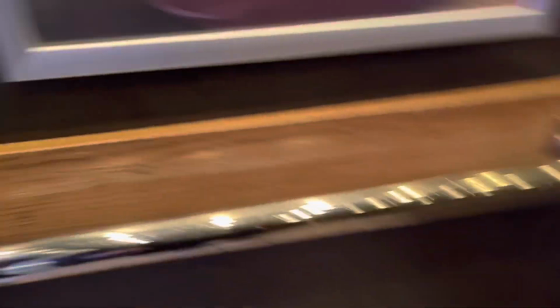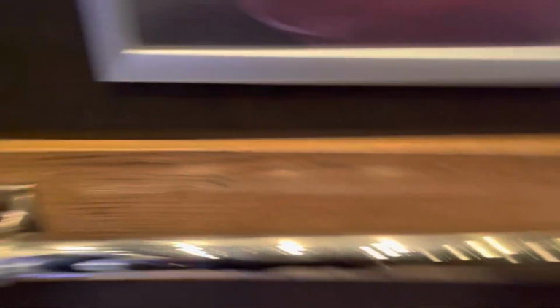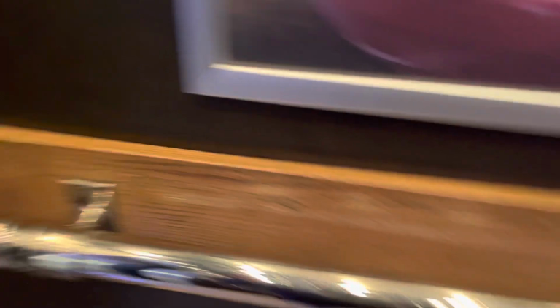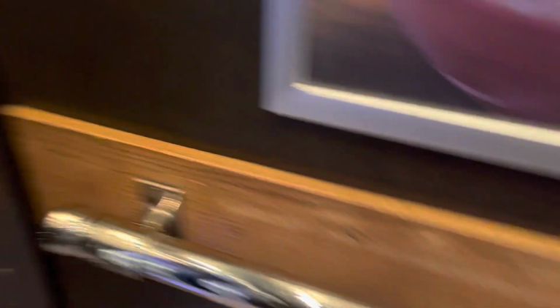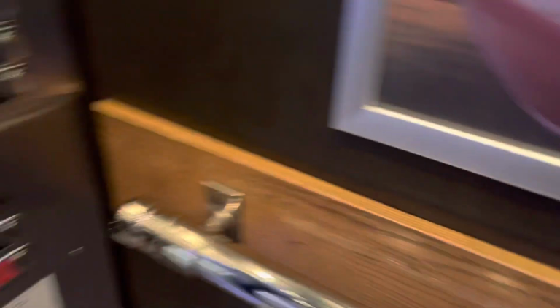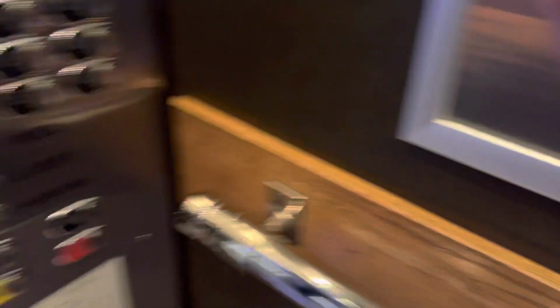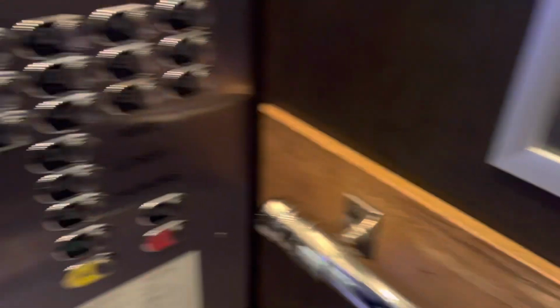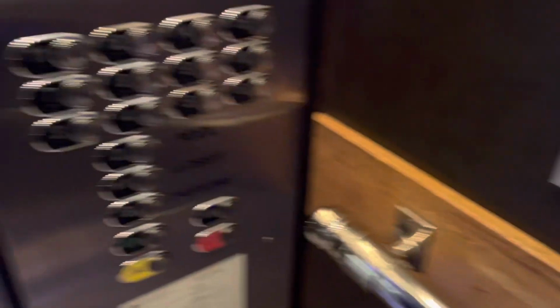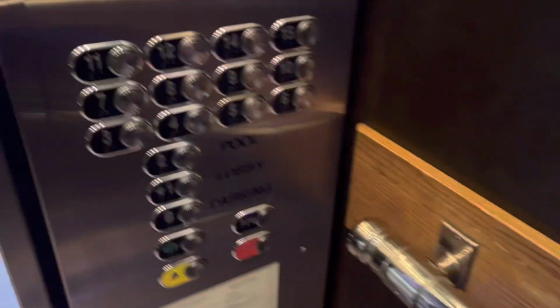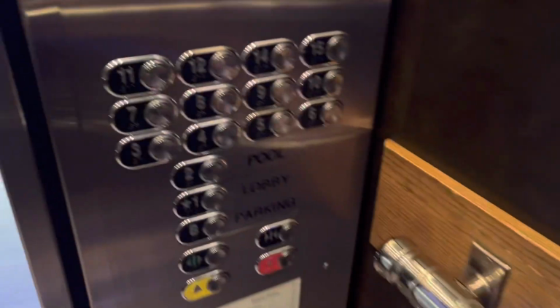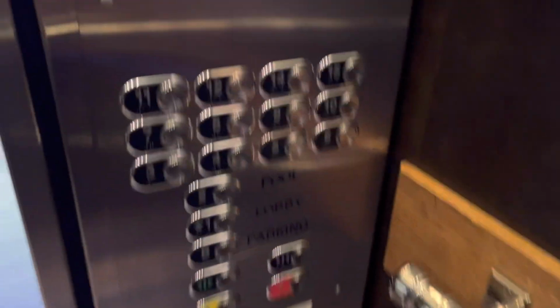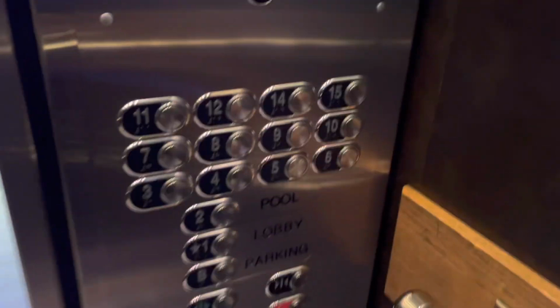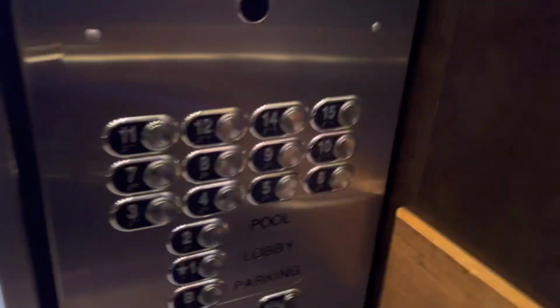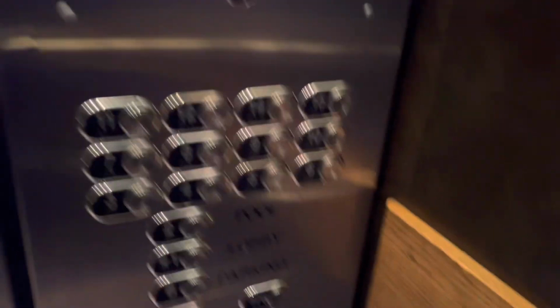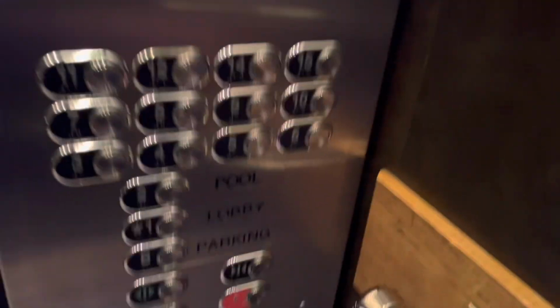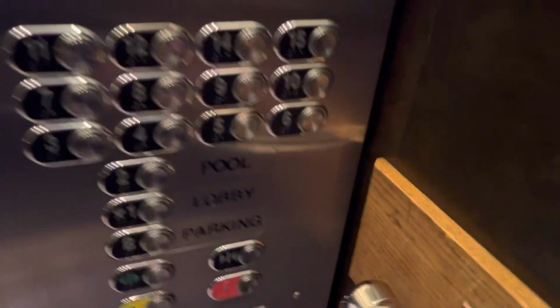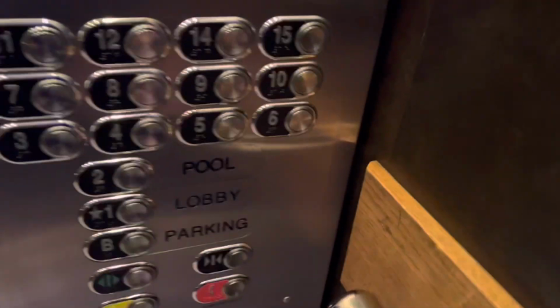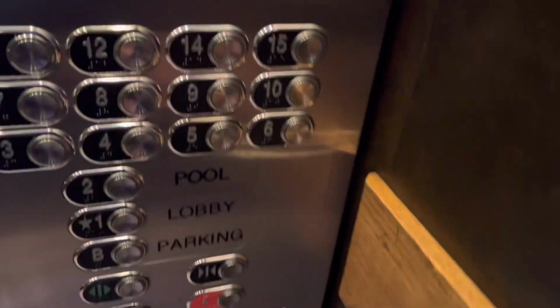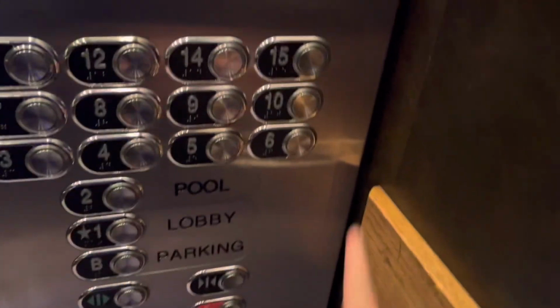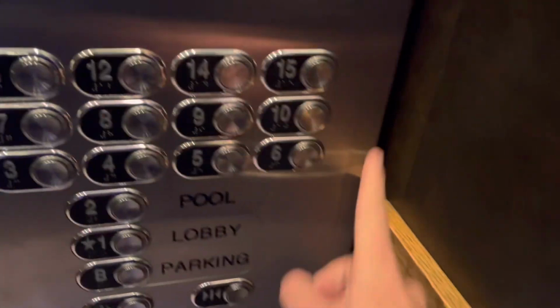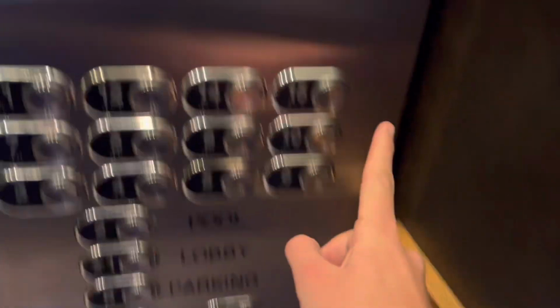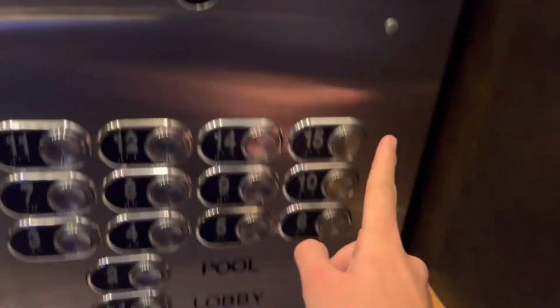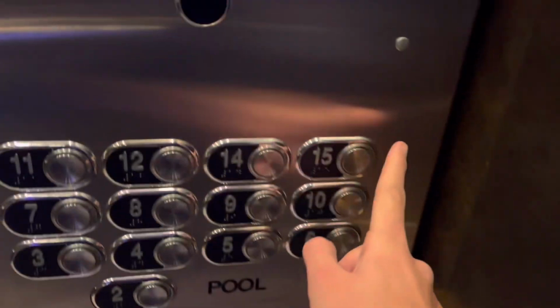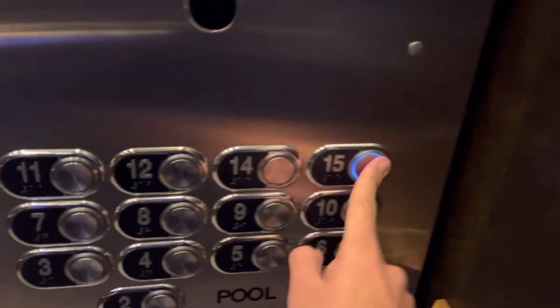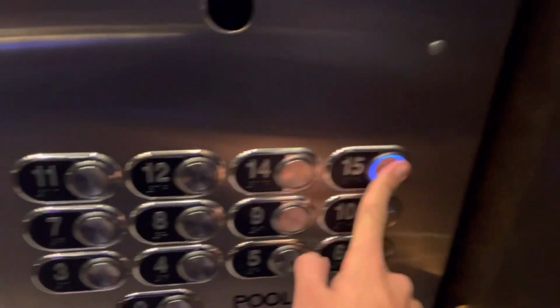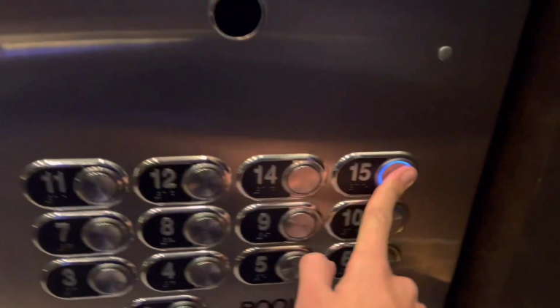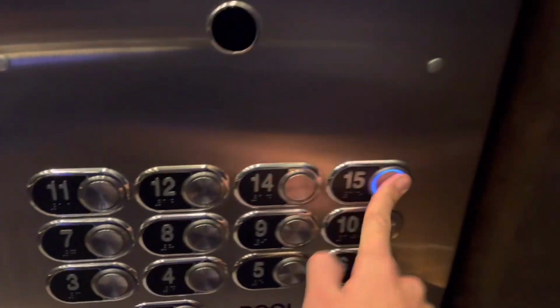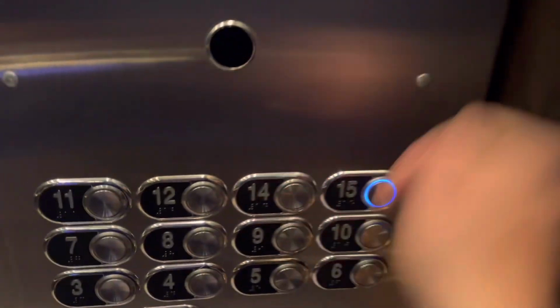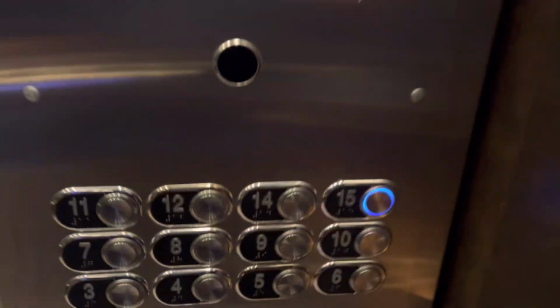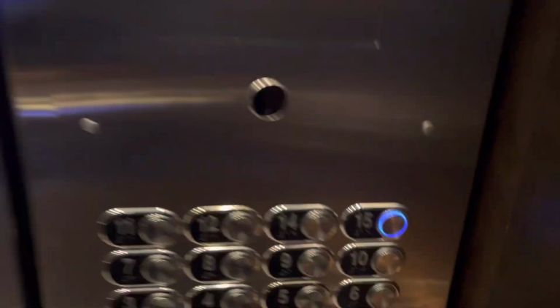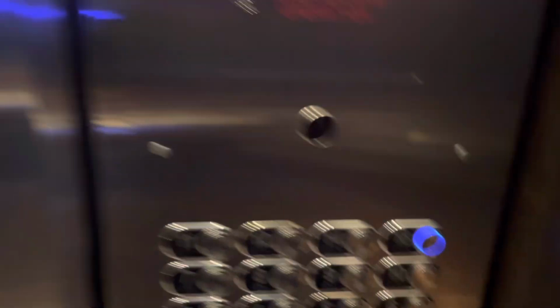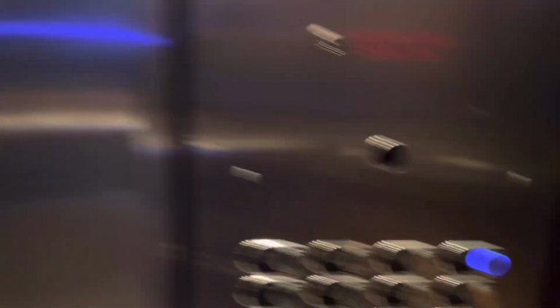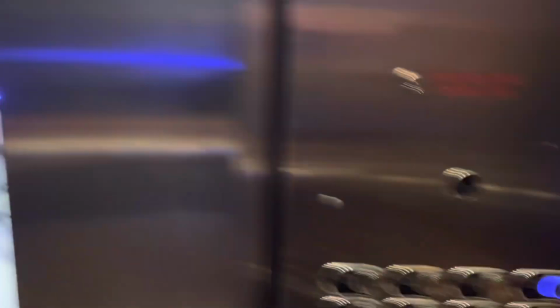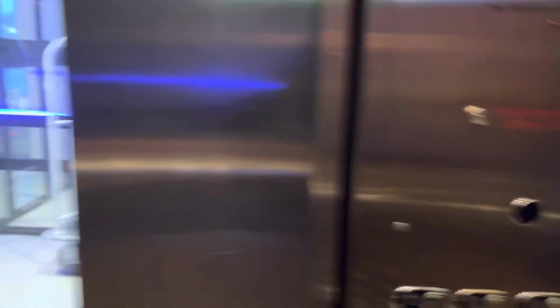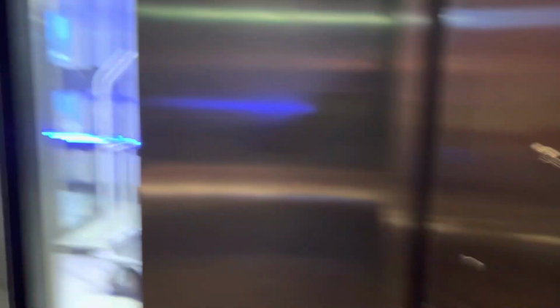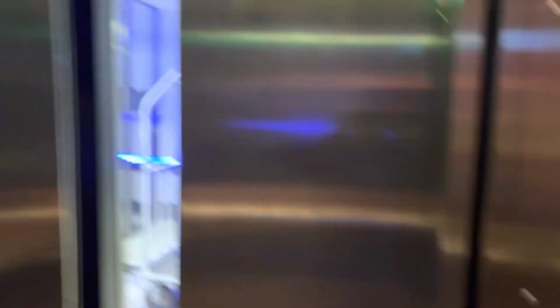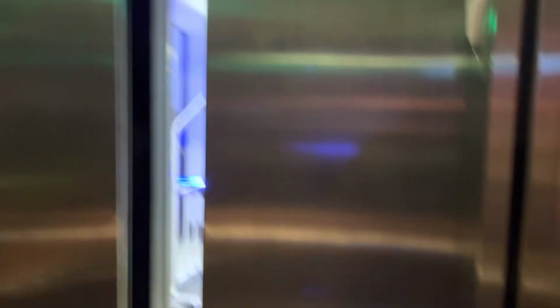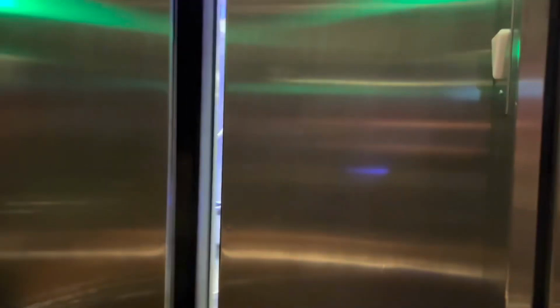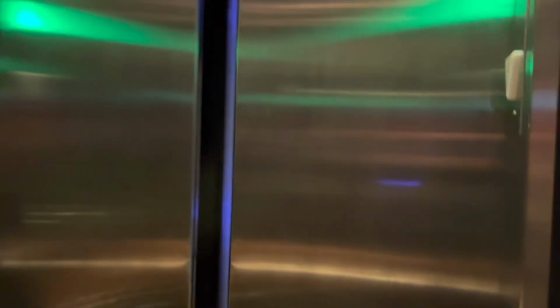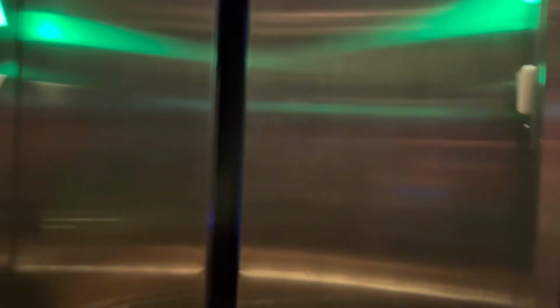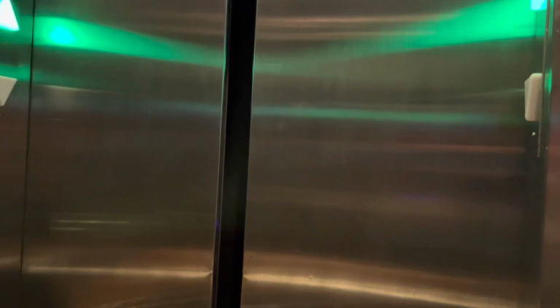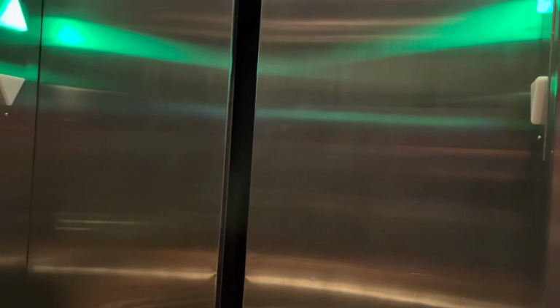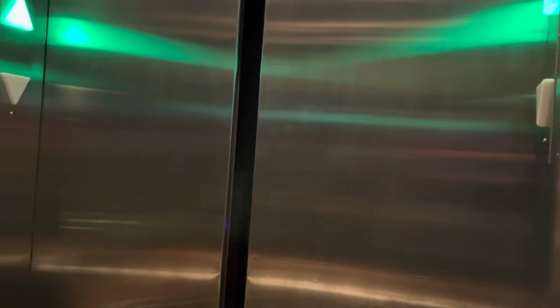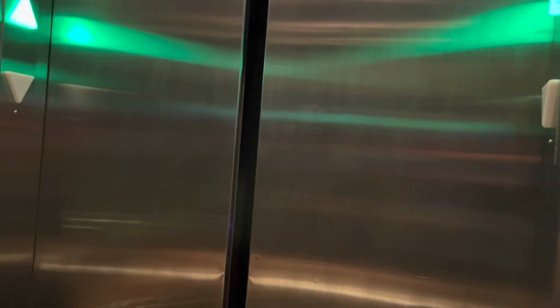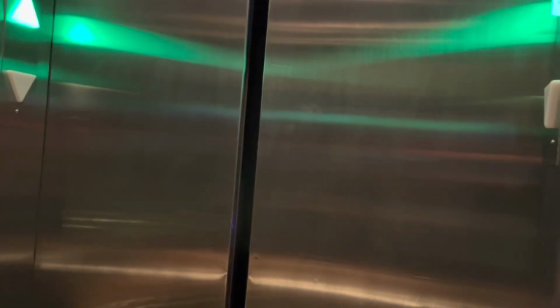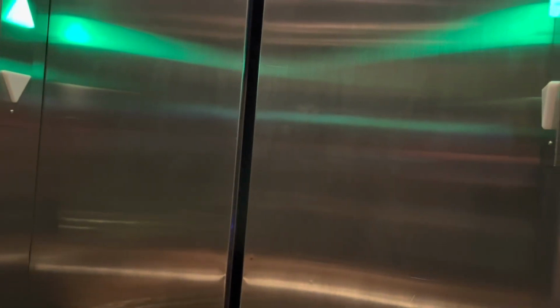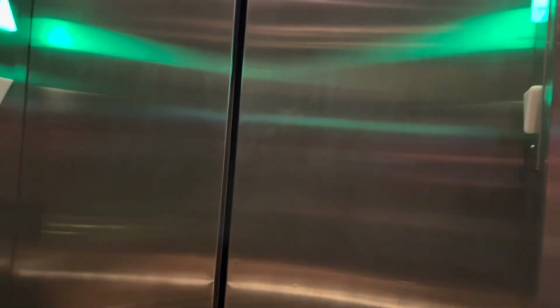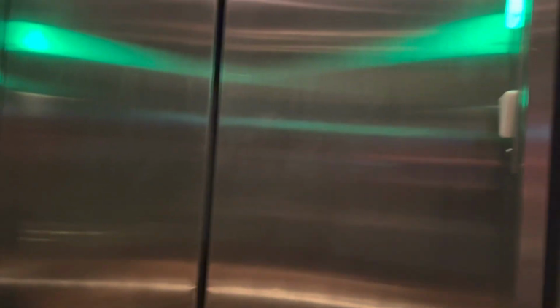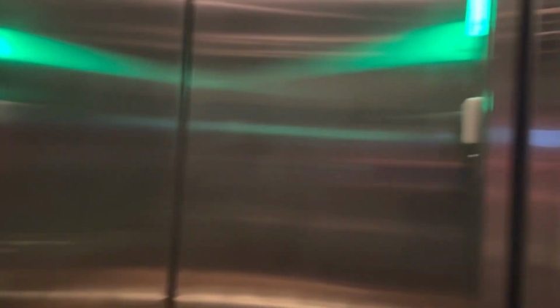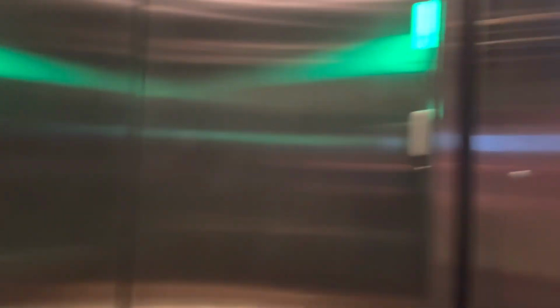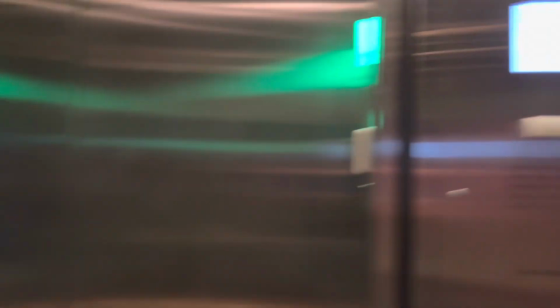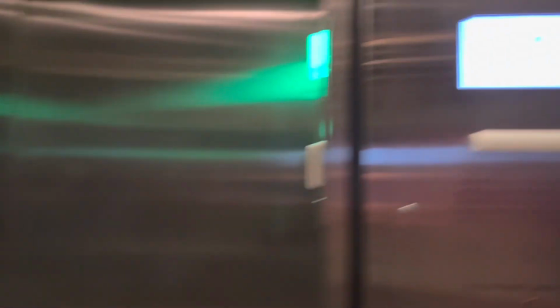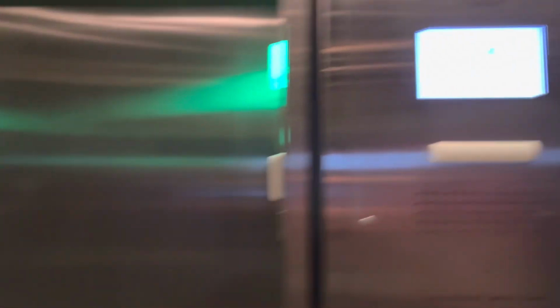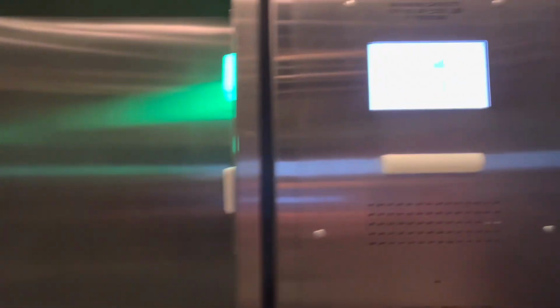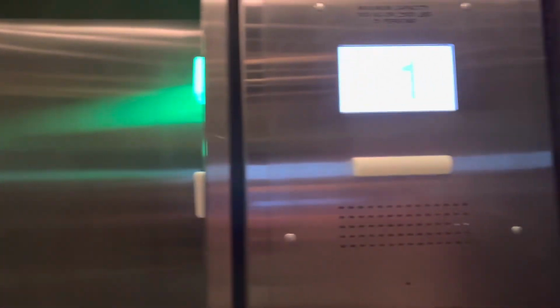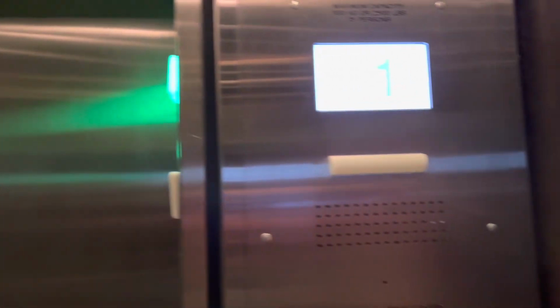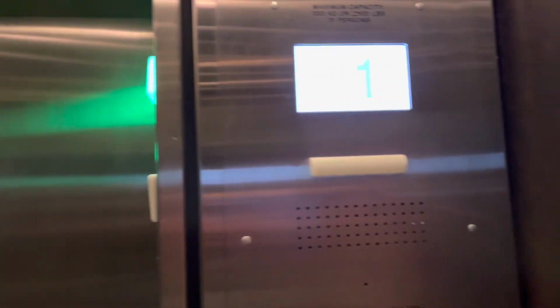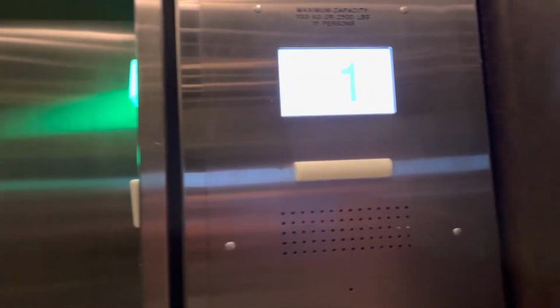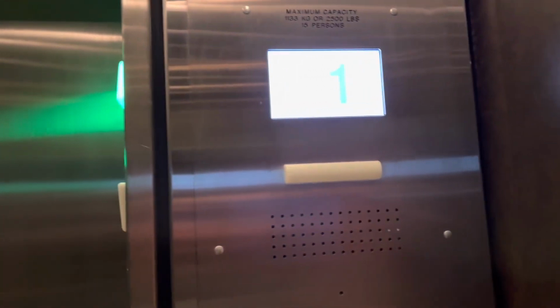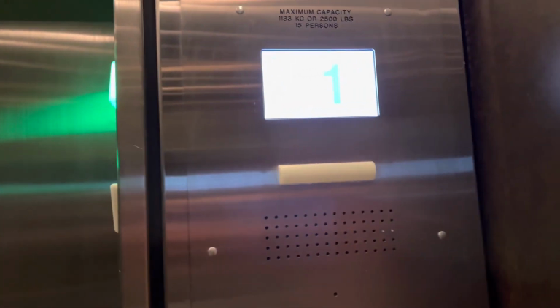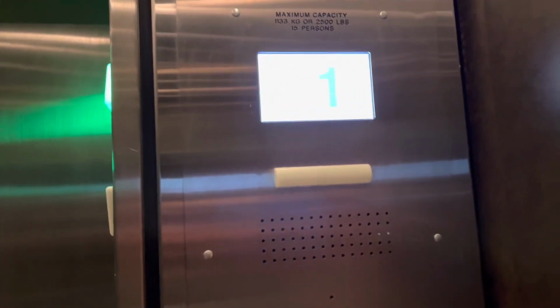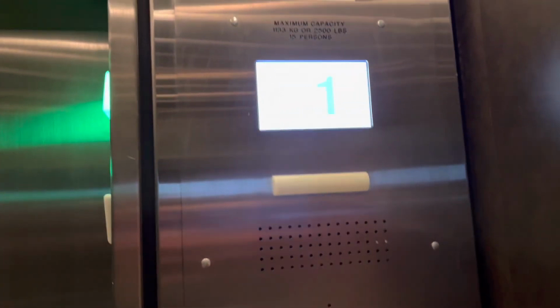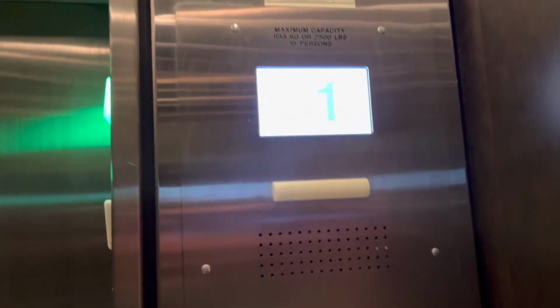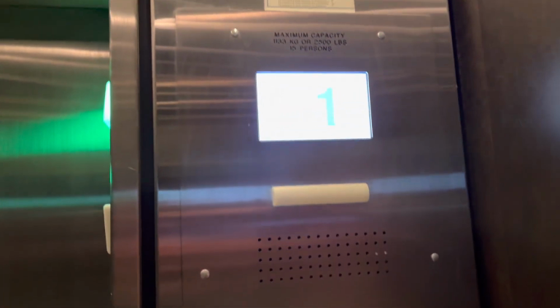2022, taking the elevators at Holiday Inn, Winnipeg Airport West.